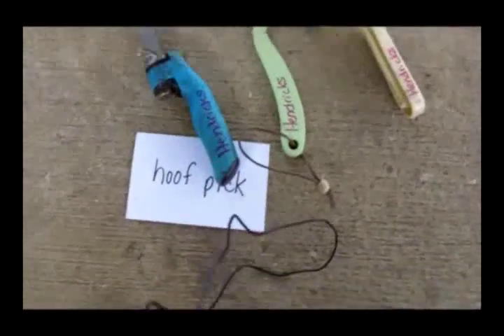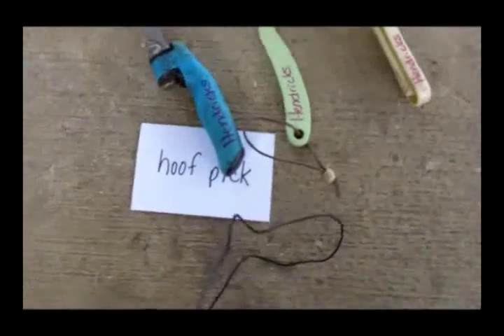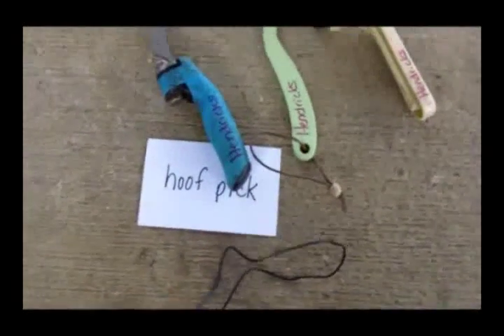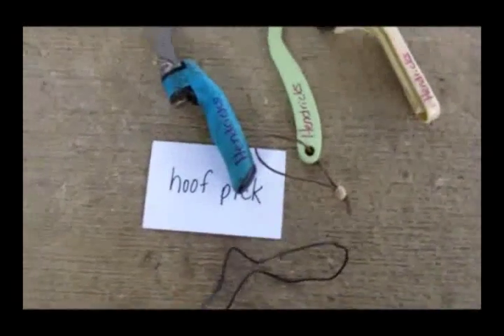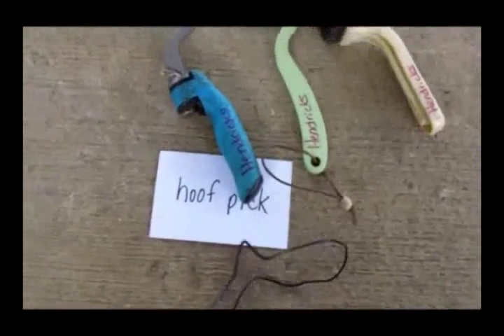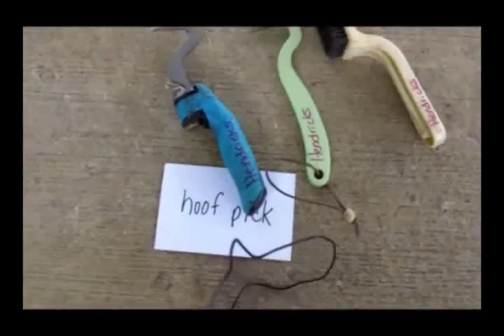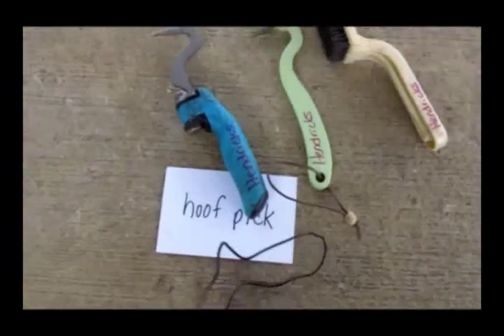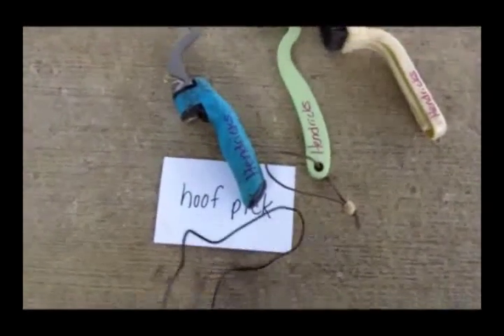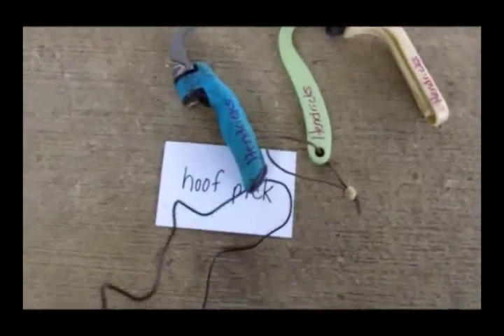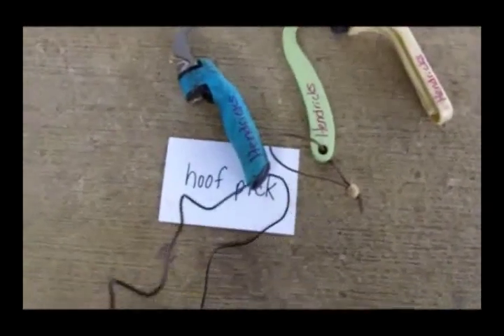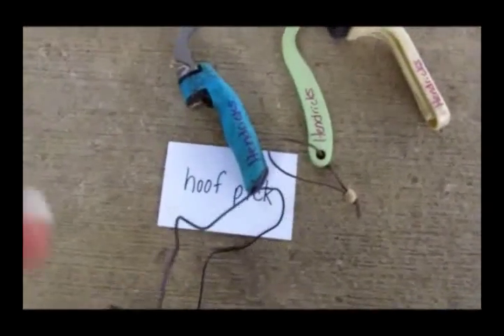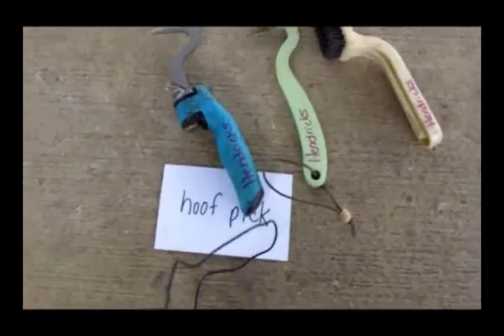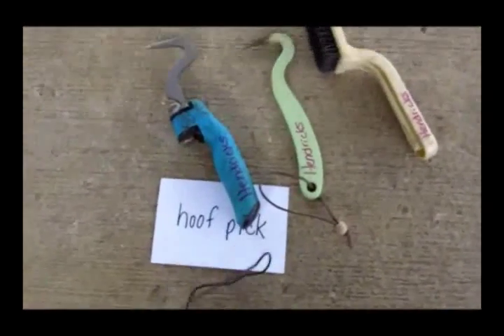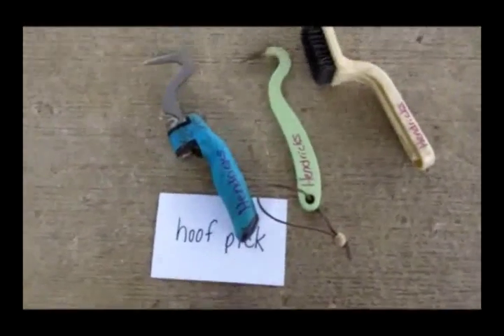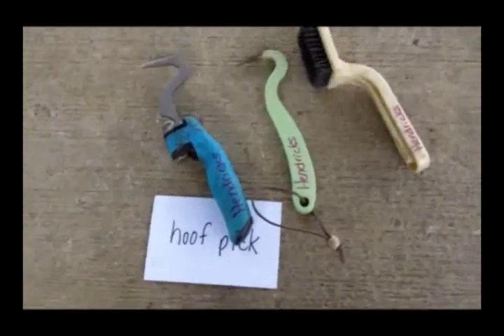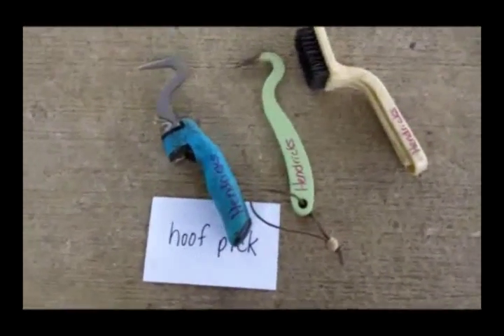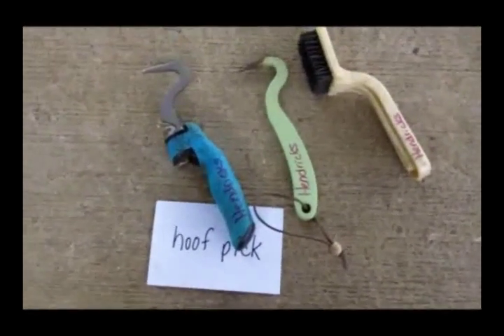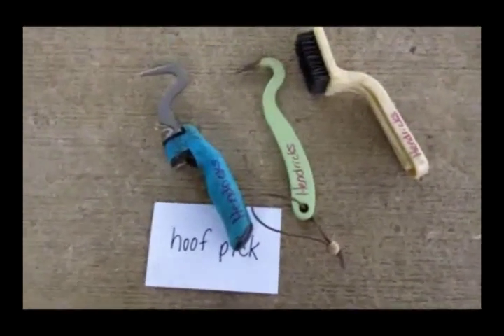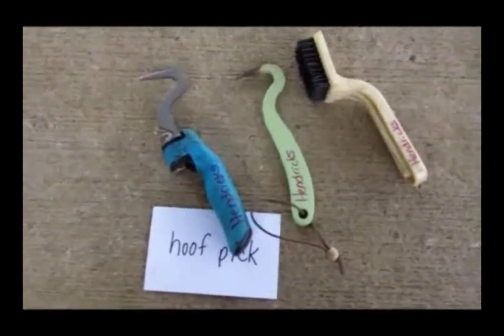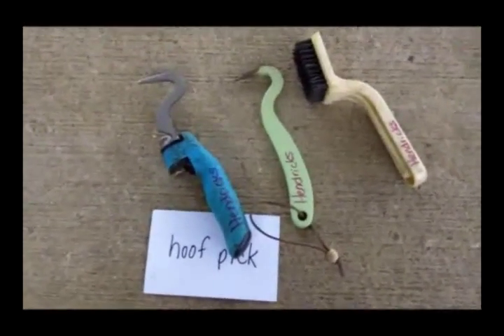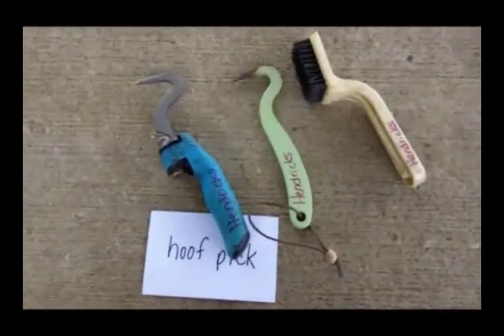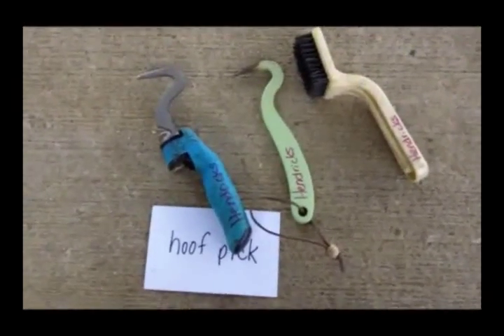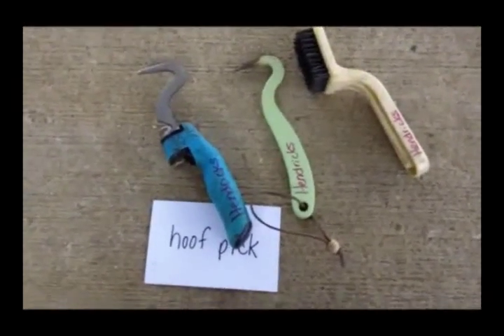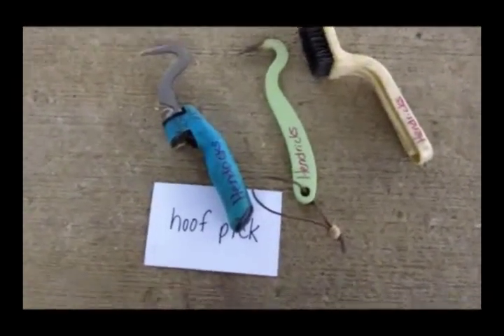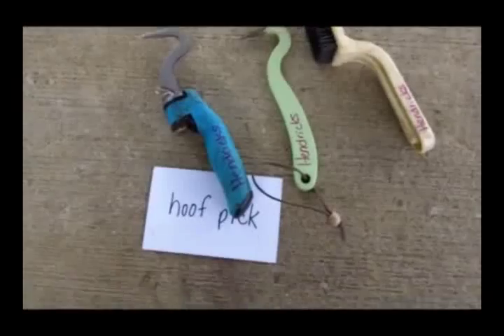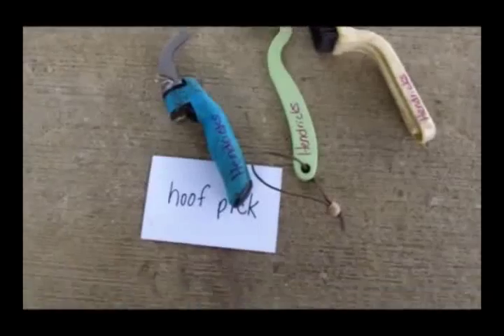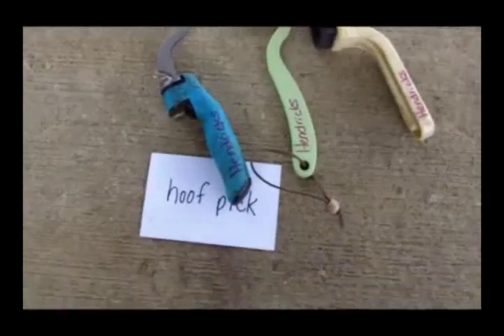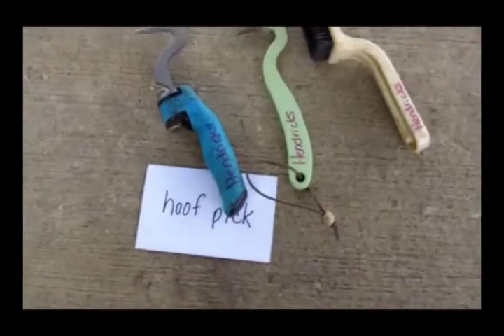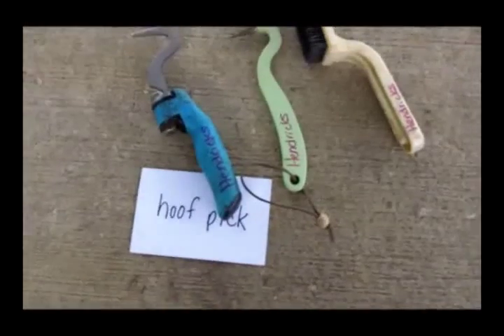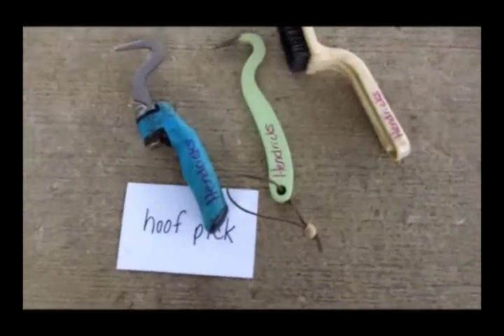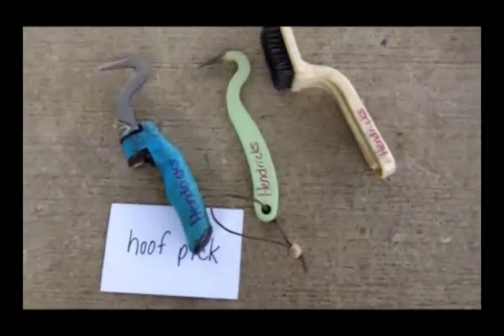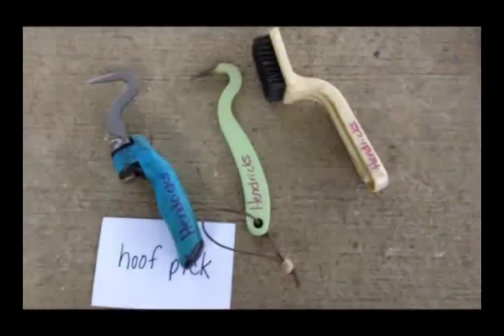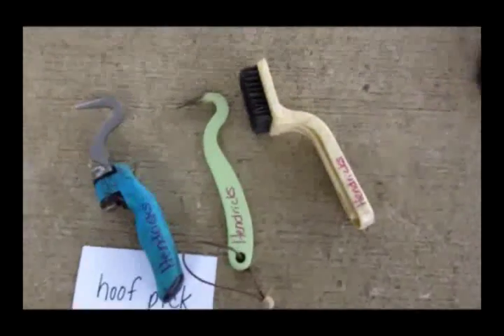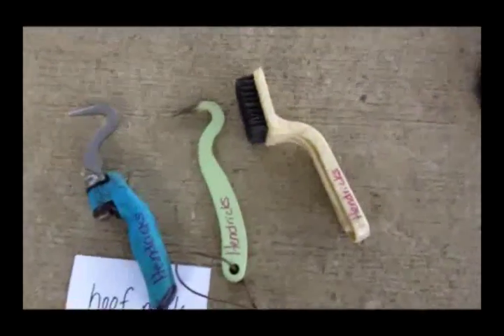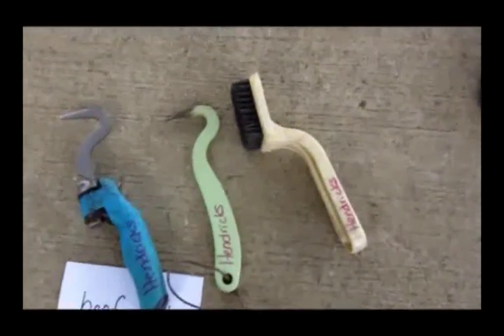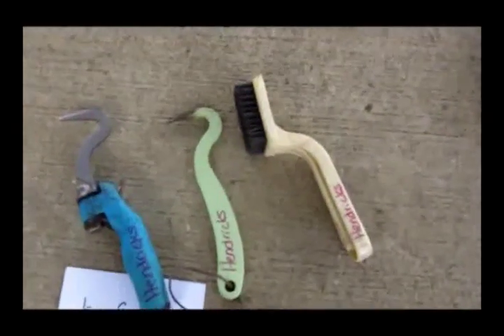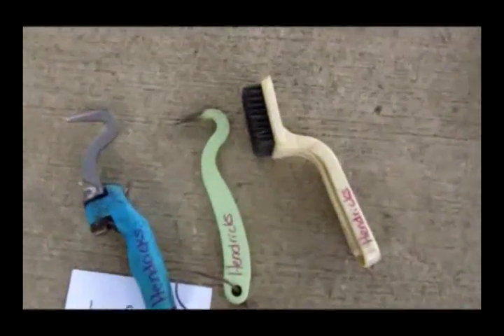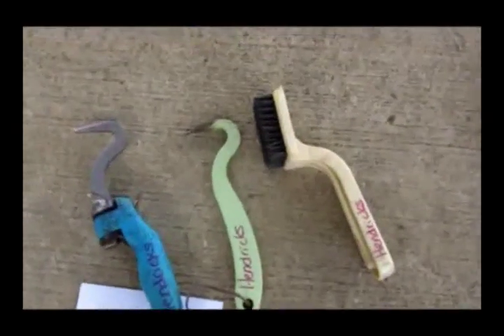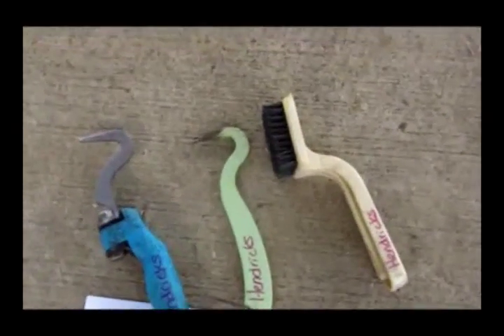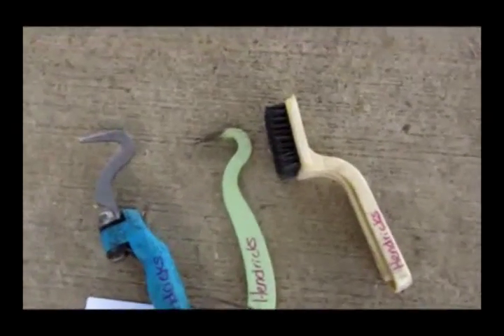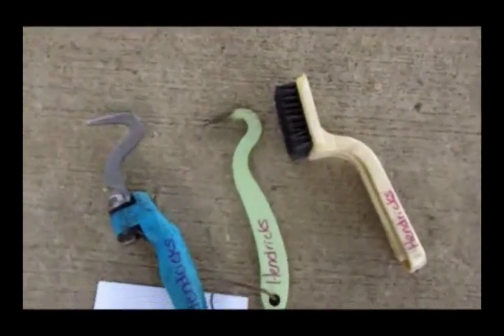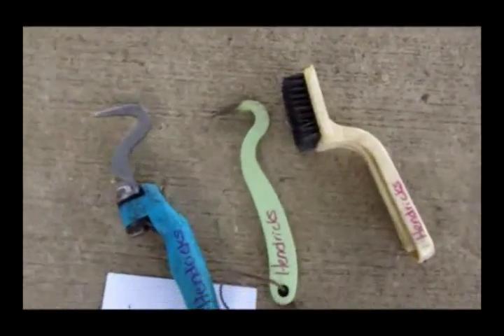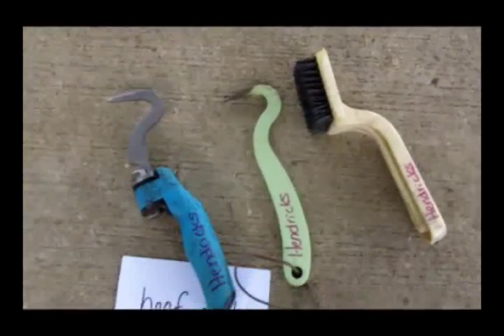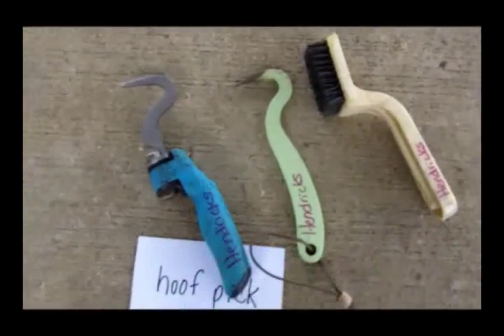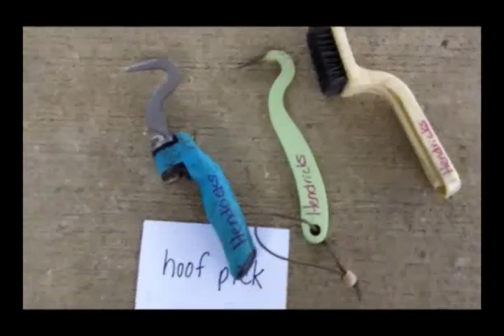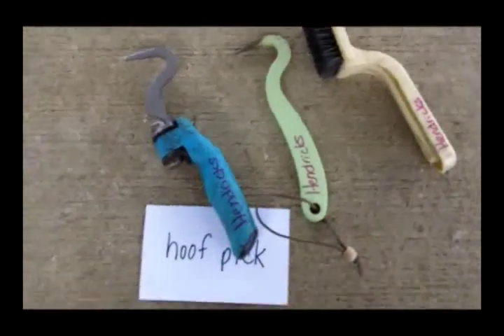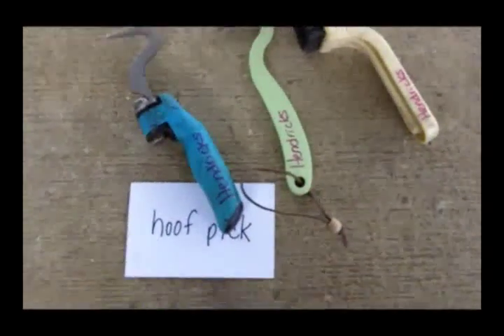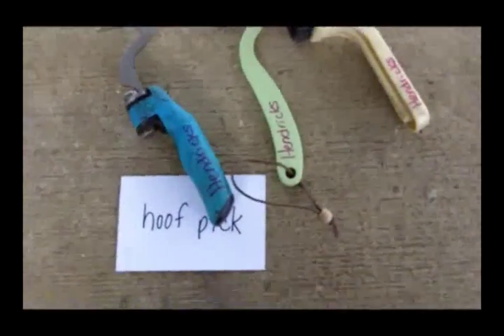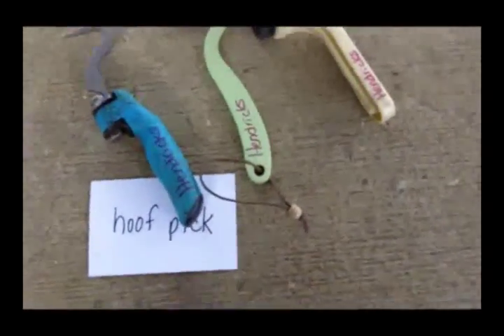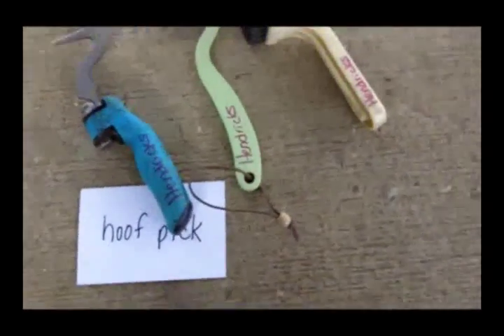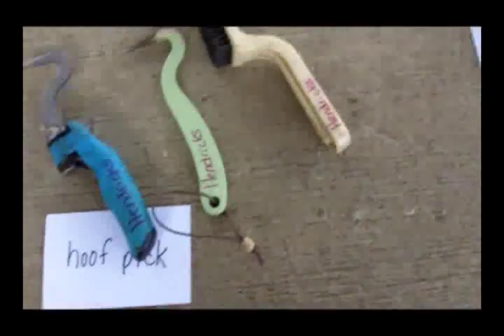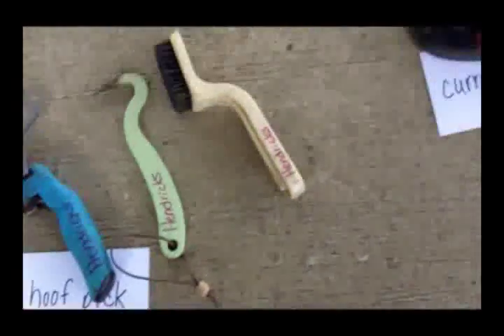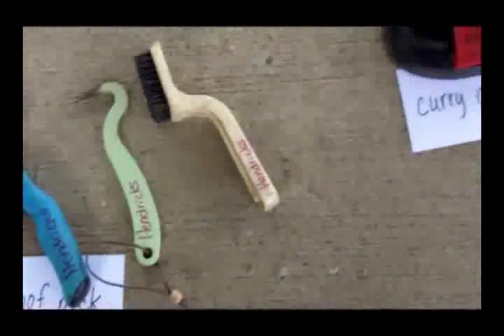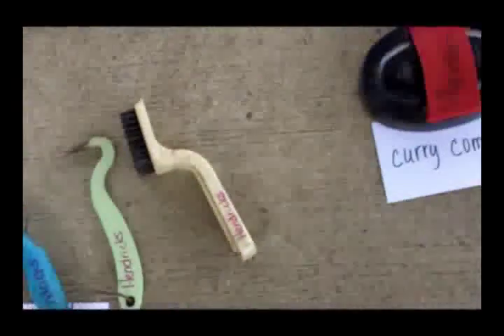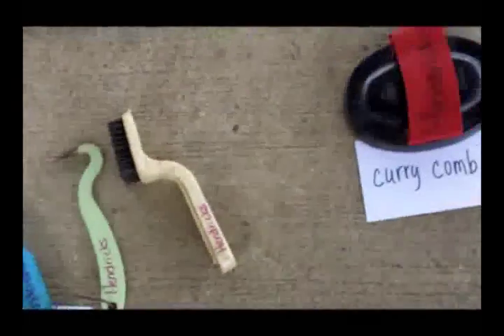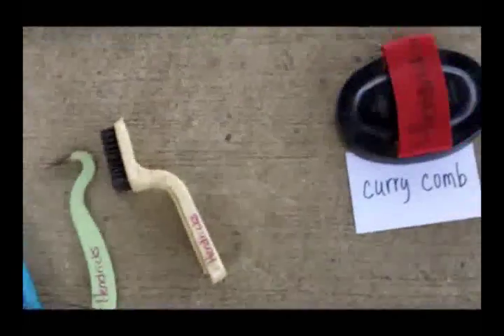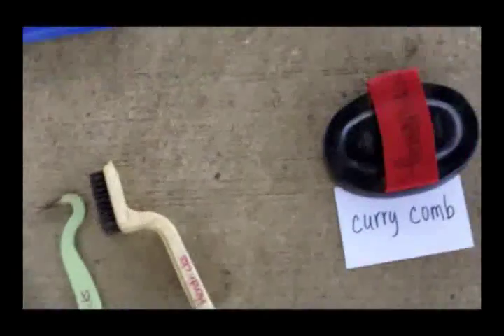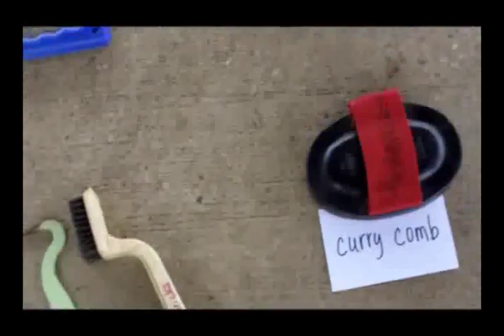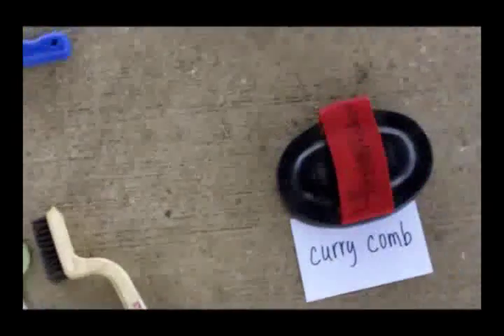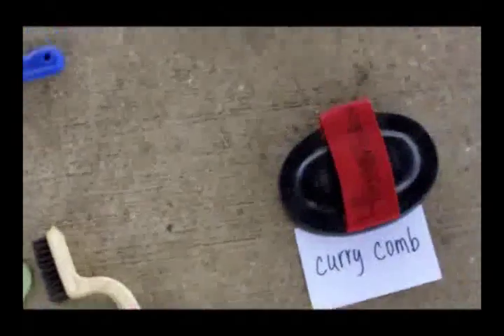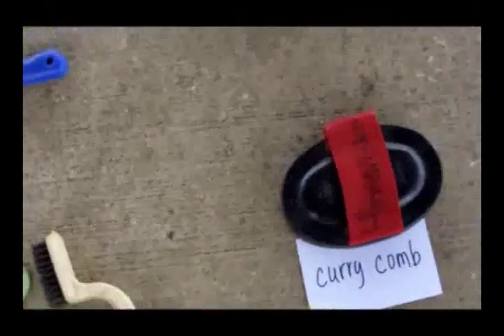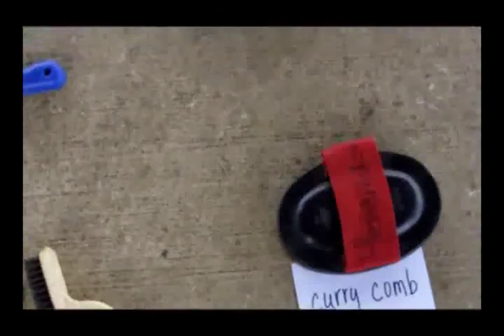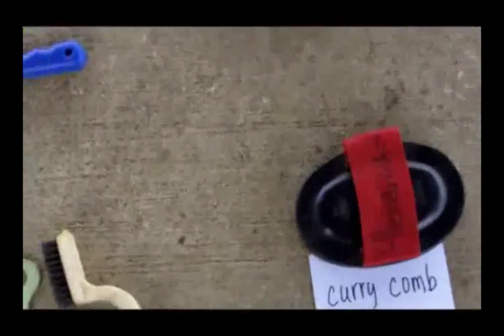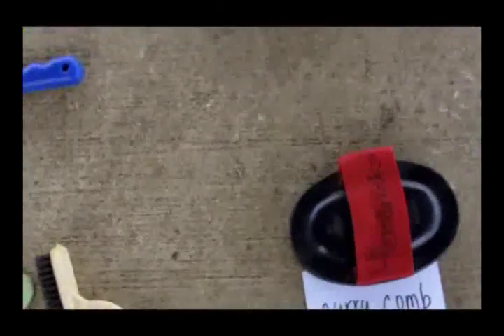The hoof pick is the most important item in your kit — that's what you use first. You've got to keep those horses' feet nice and clean and sound.